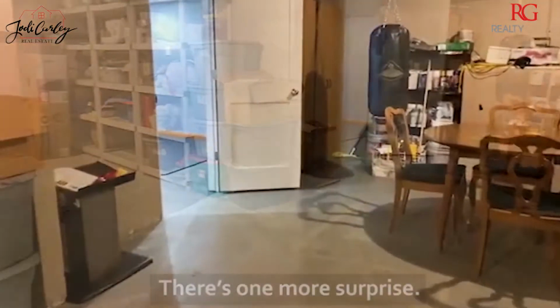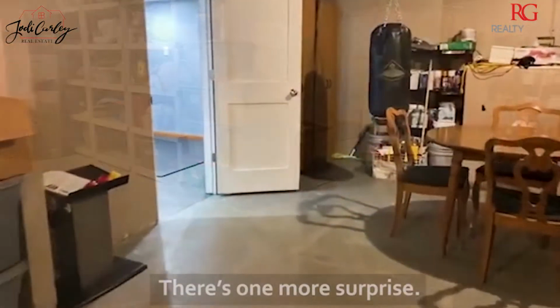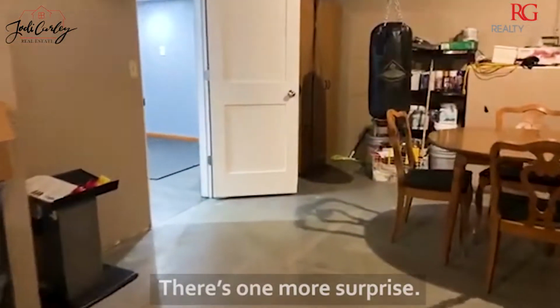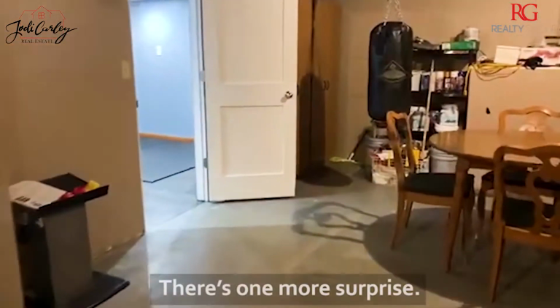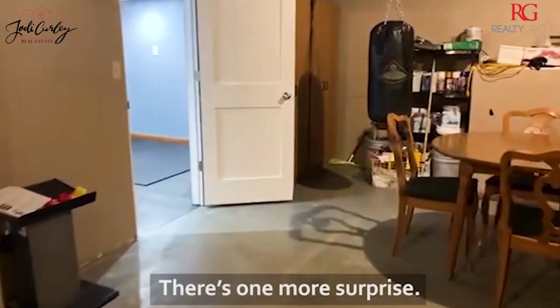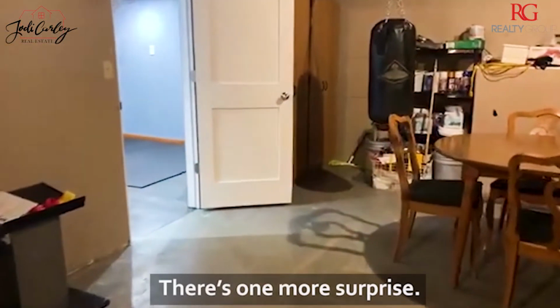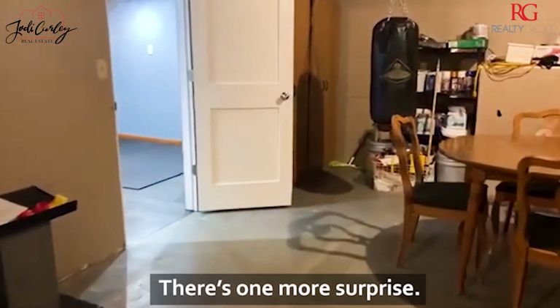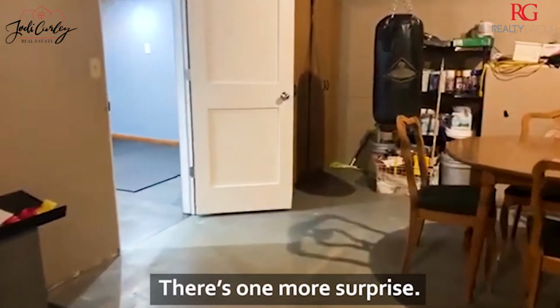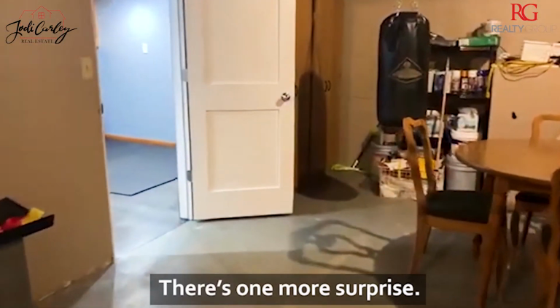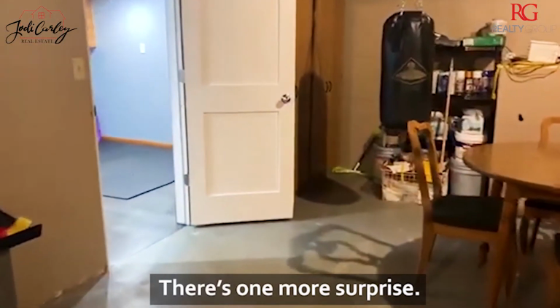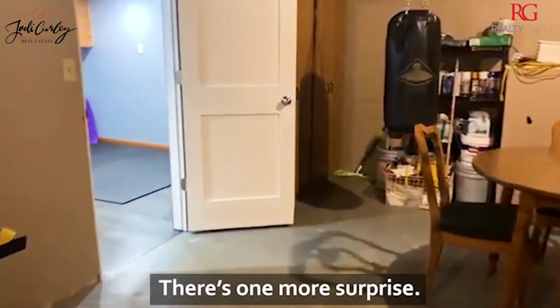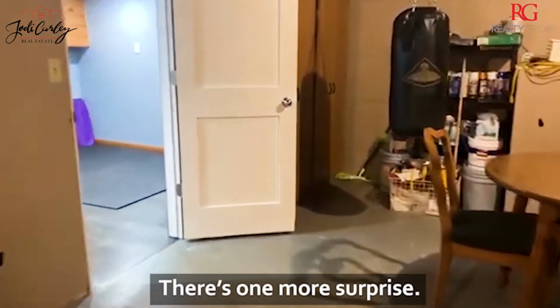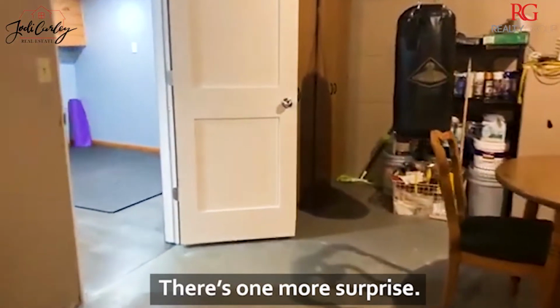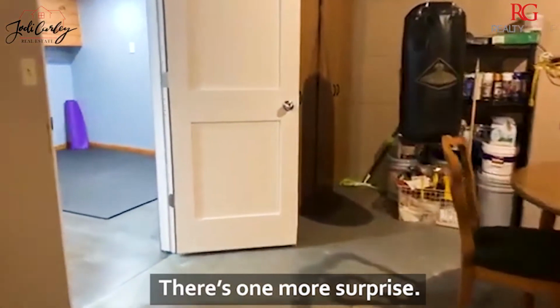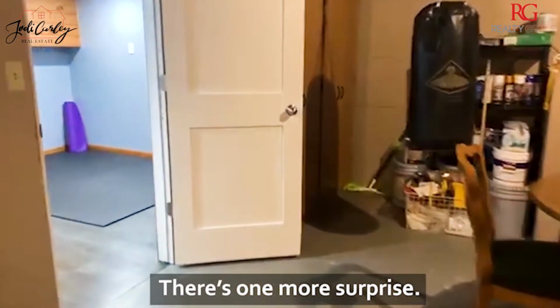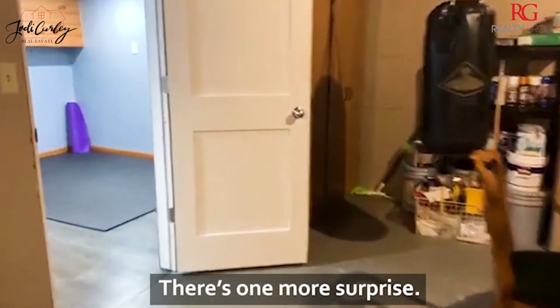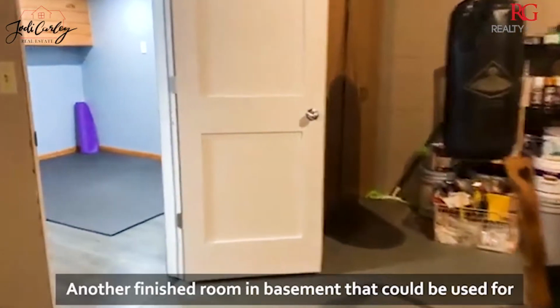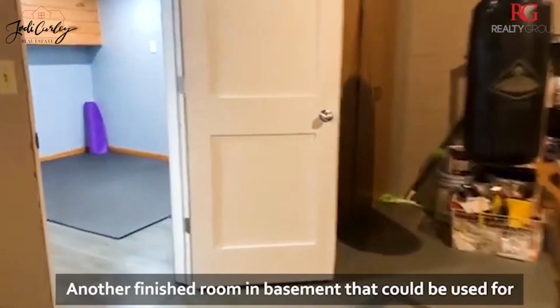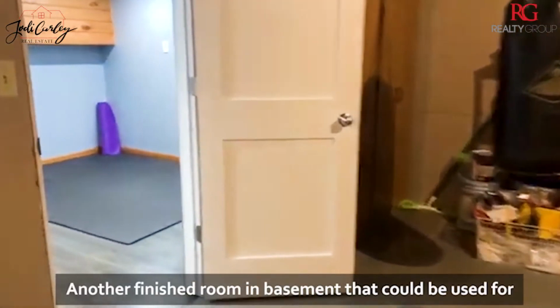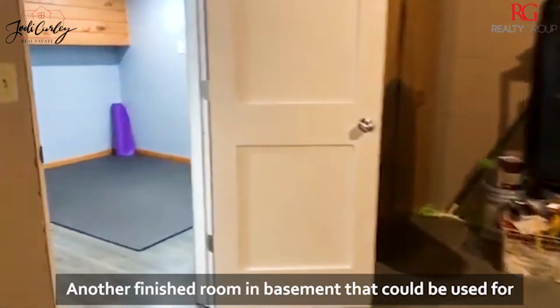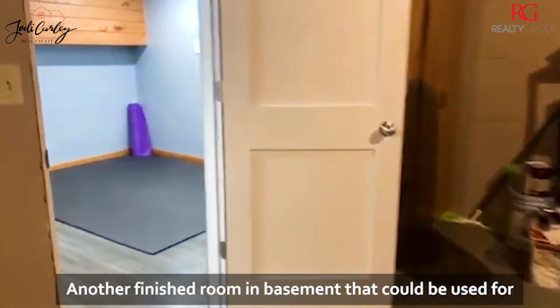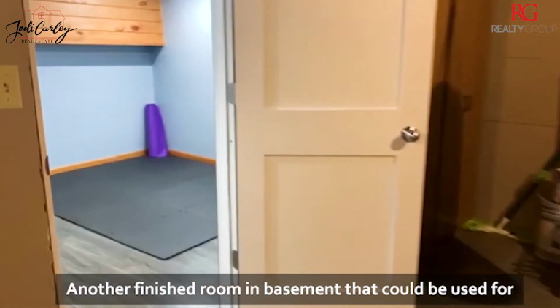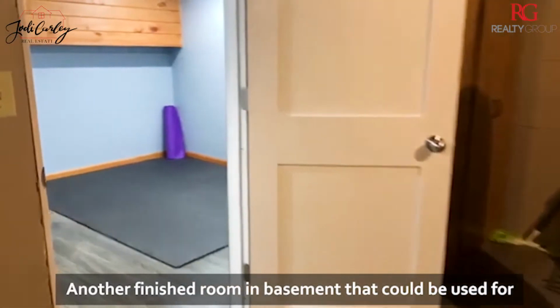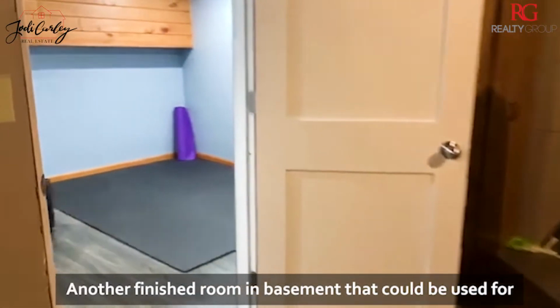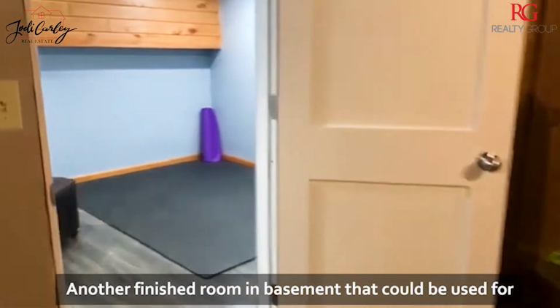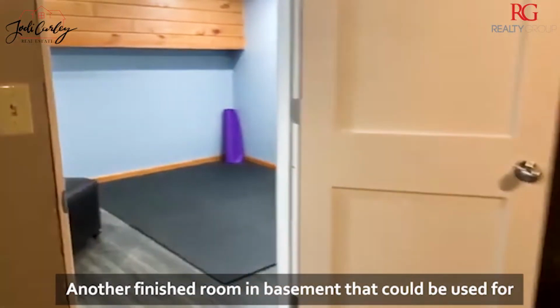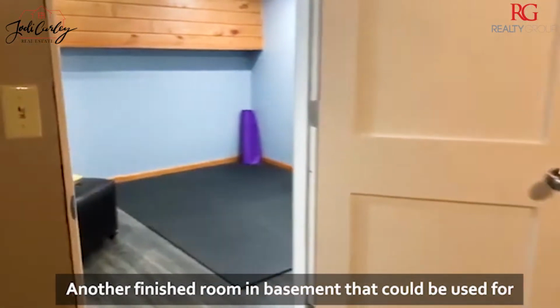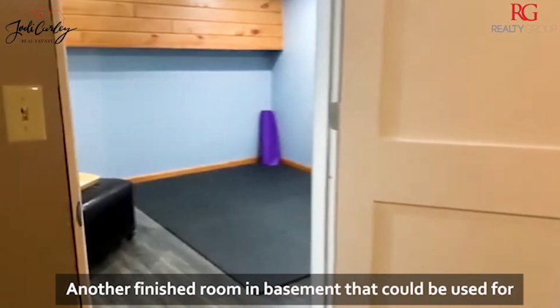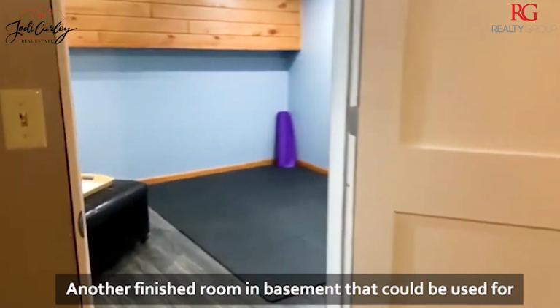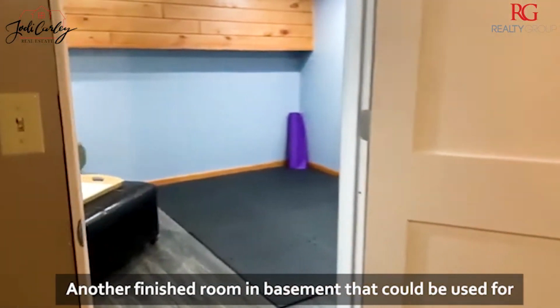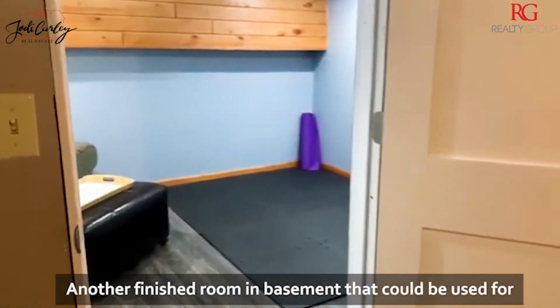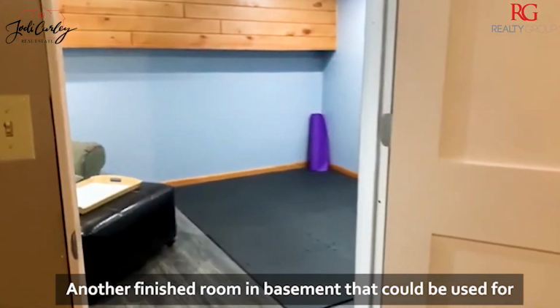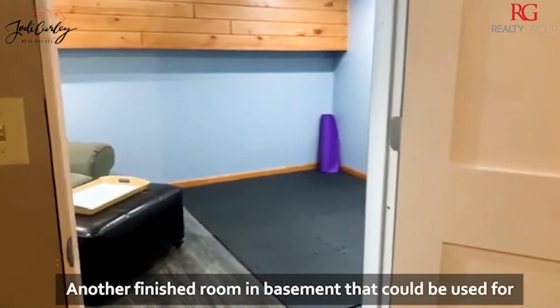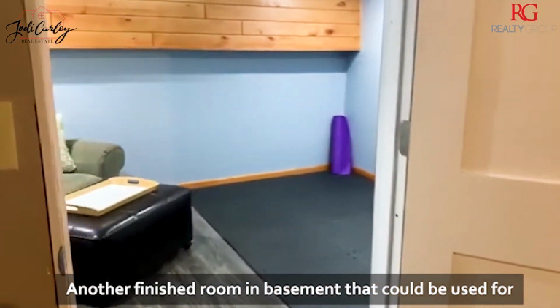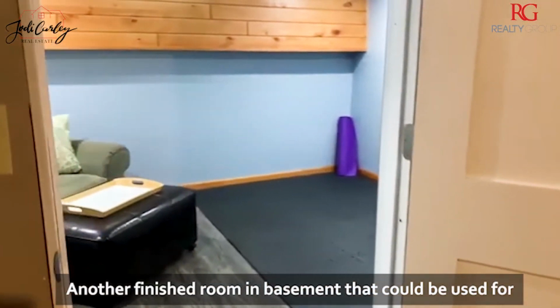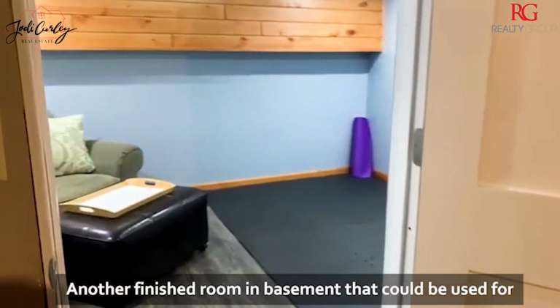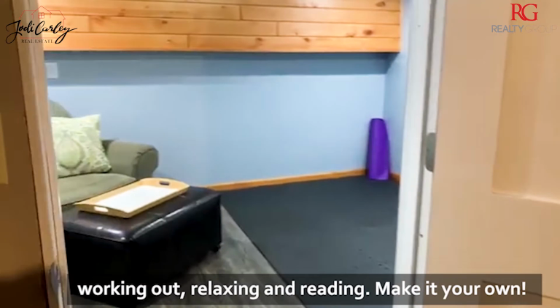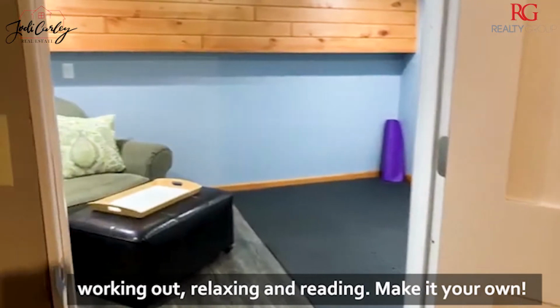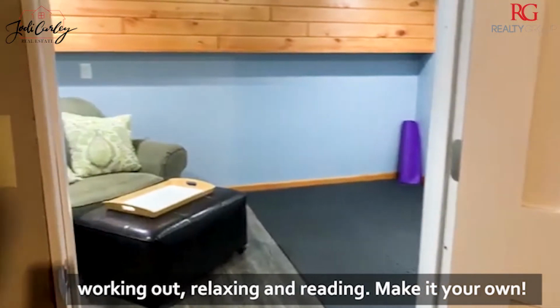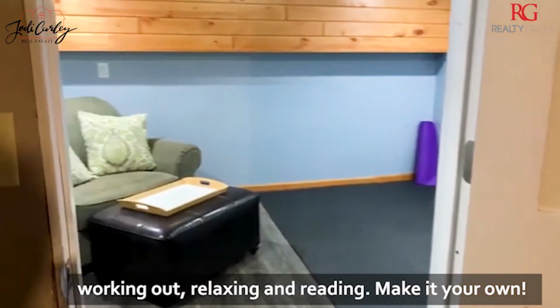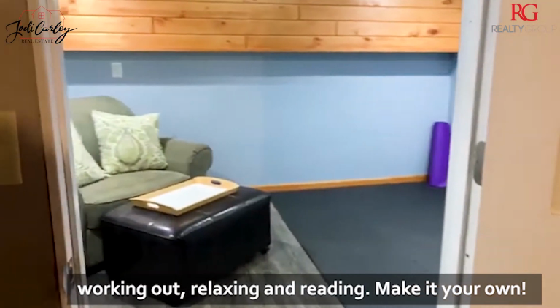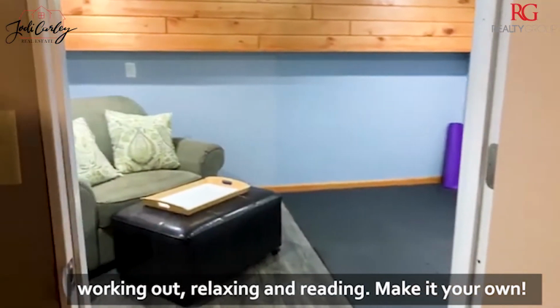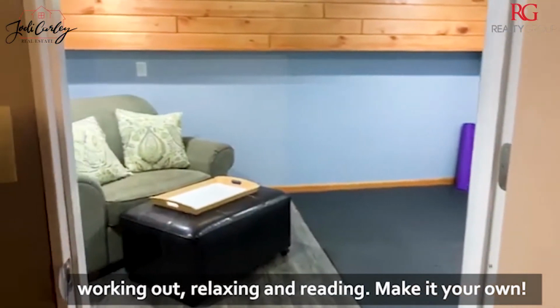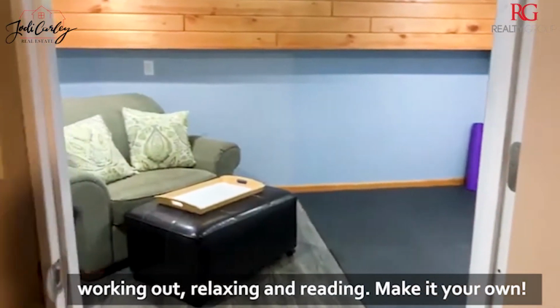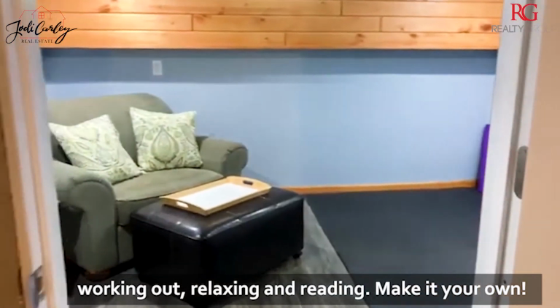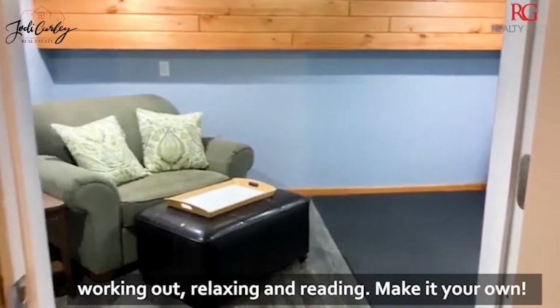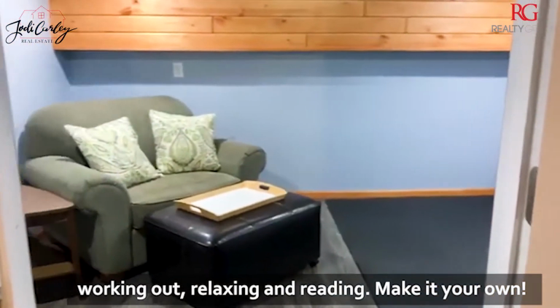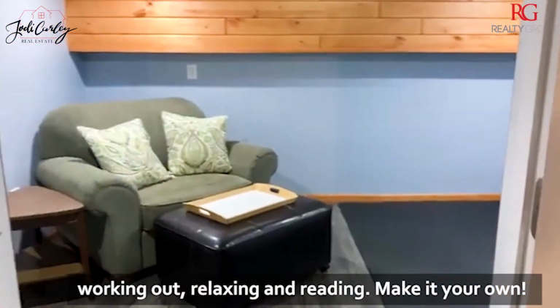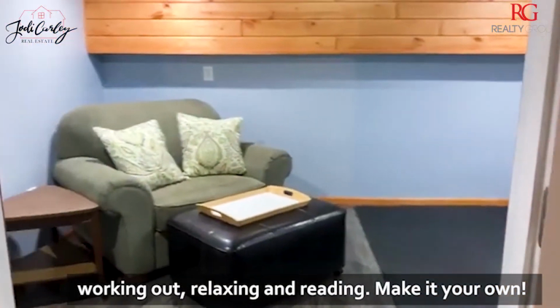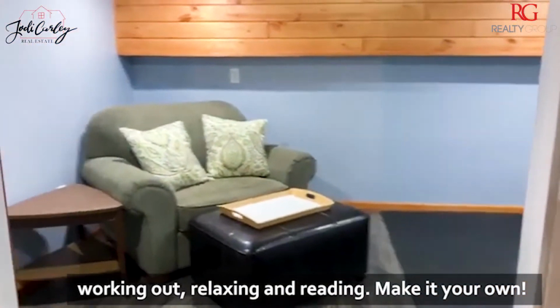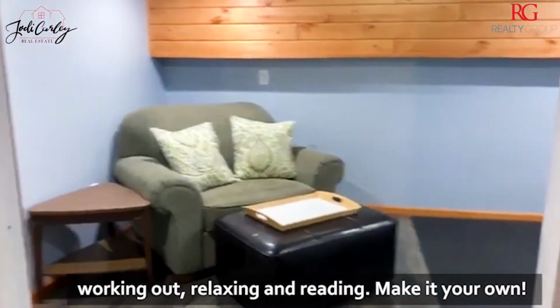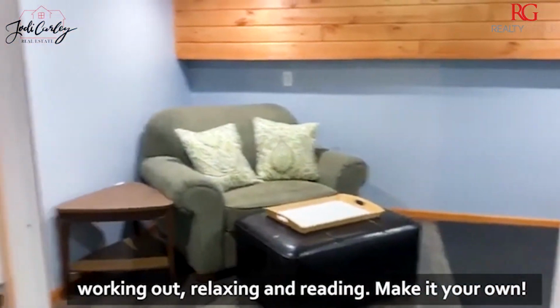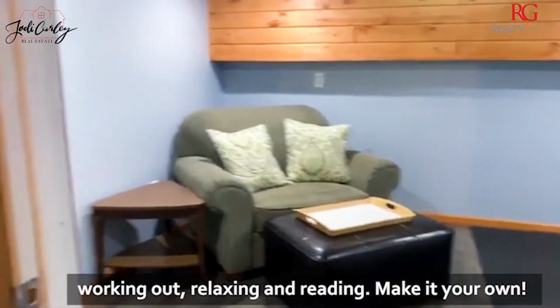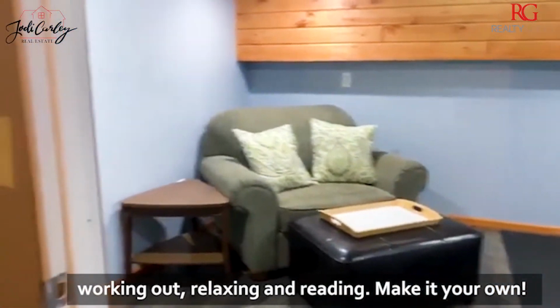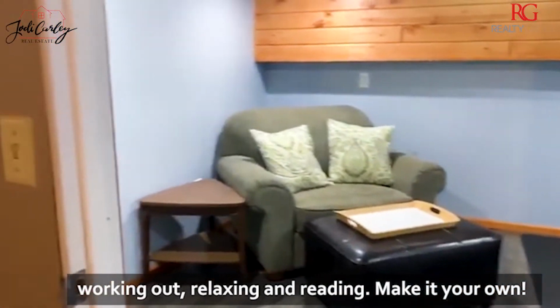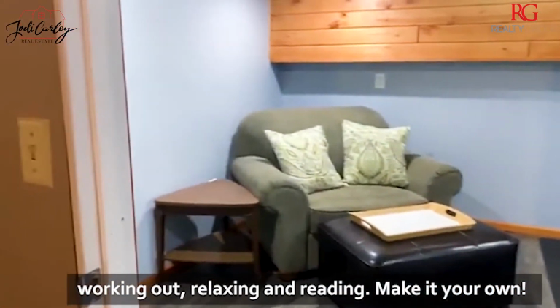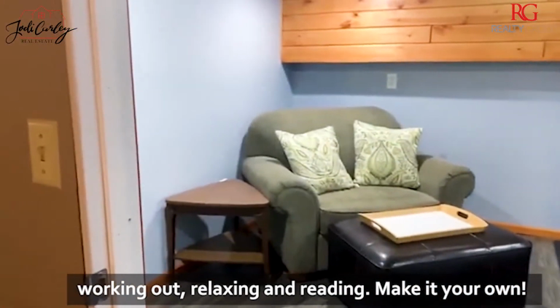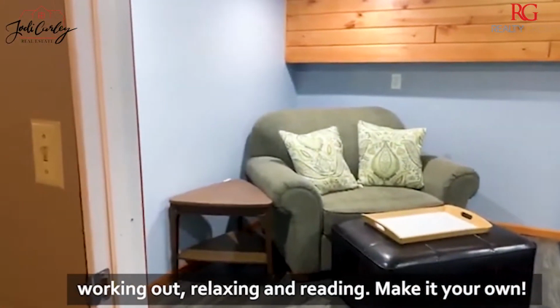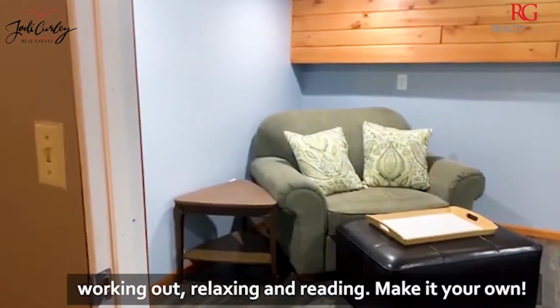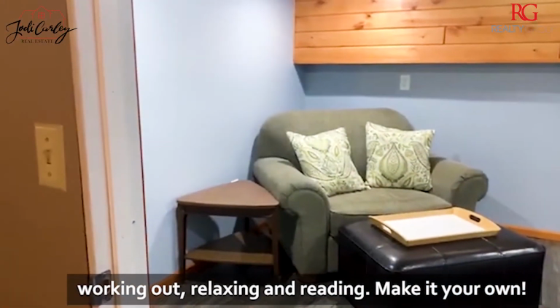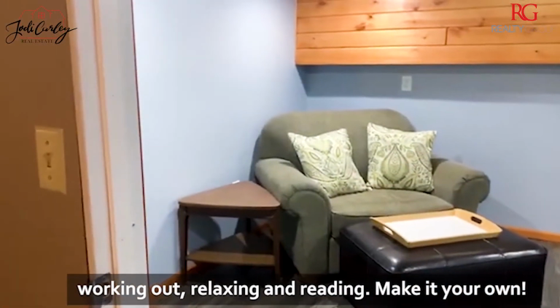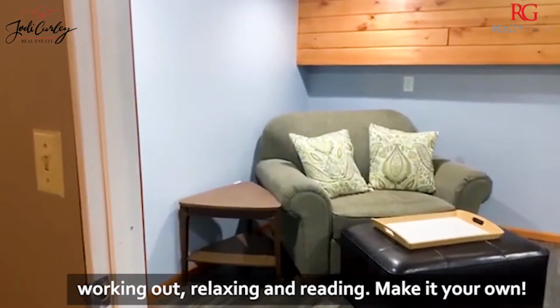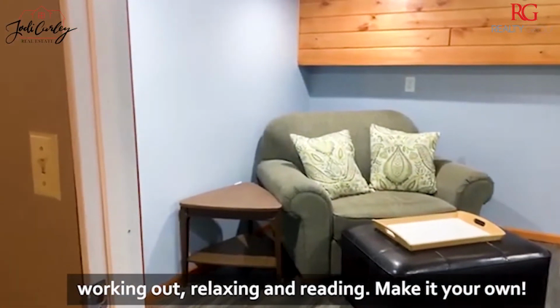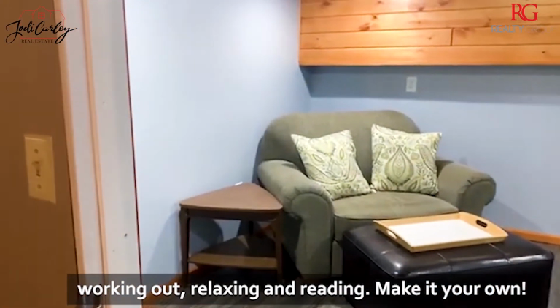There's one more surprise — another finished room in the basement that could be used for working out, relaxing and reading, or just make it your own.